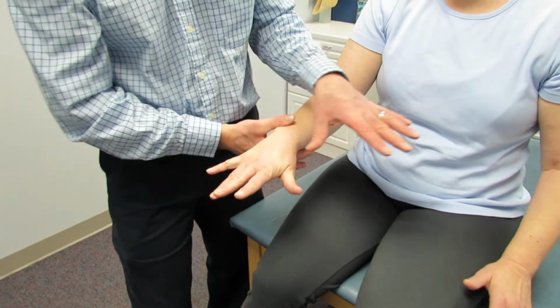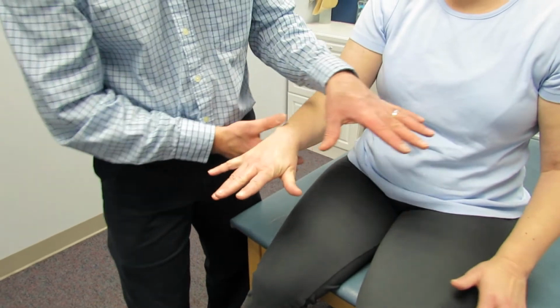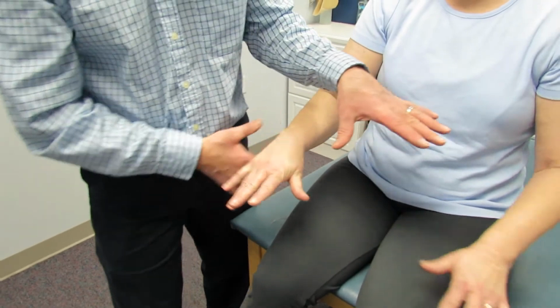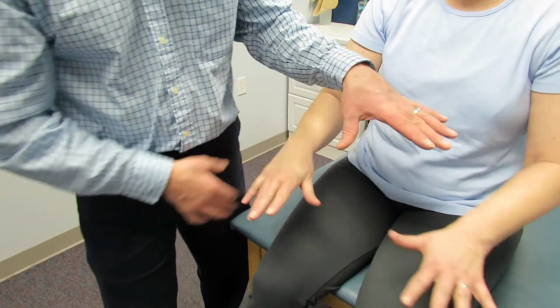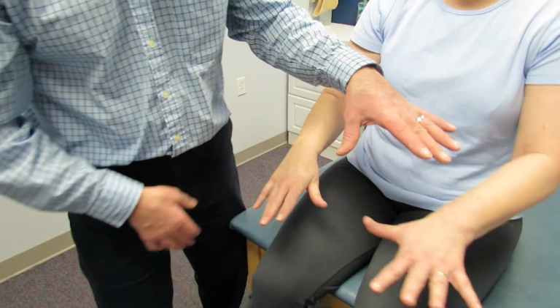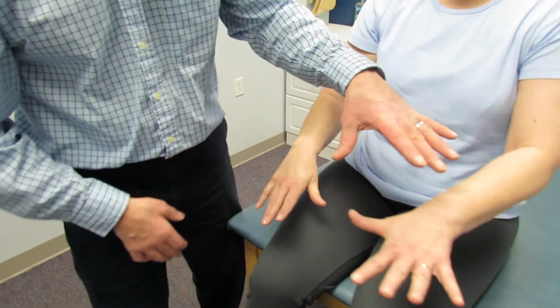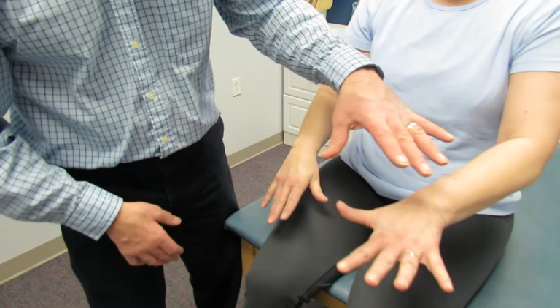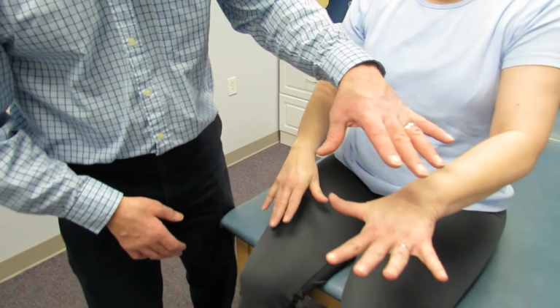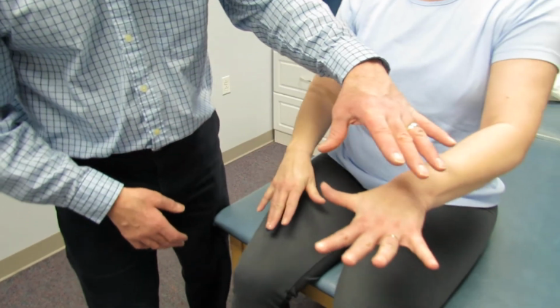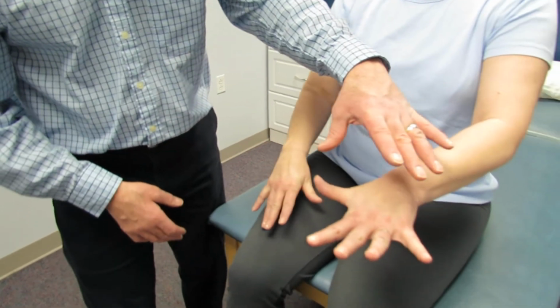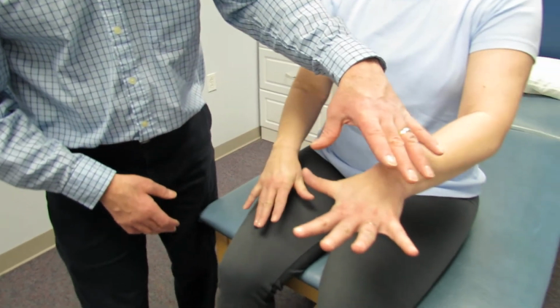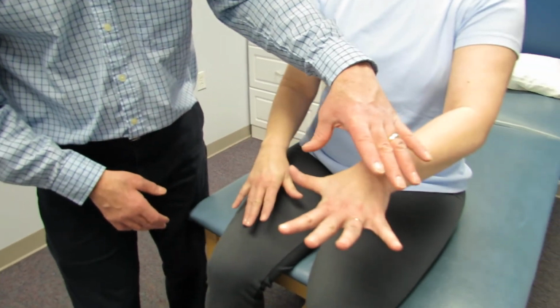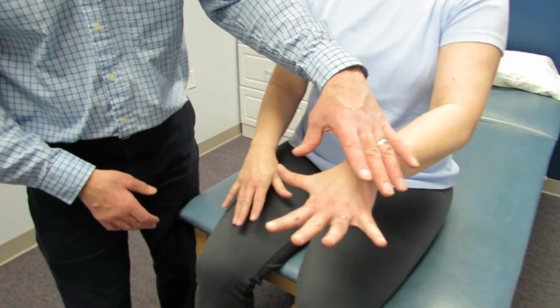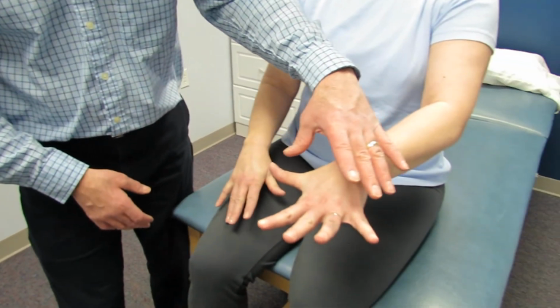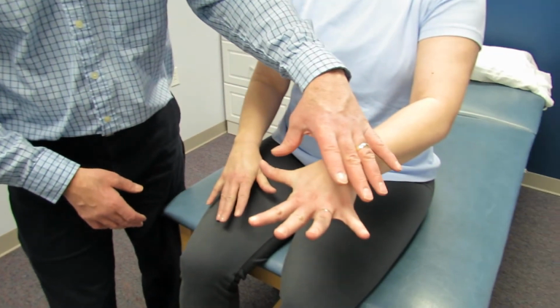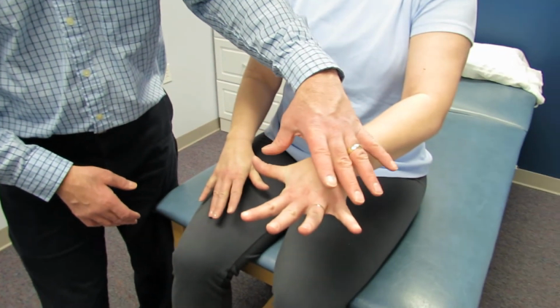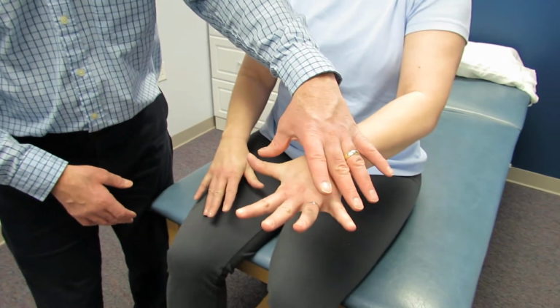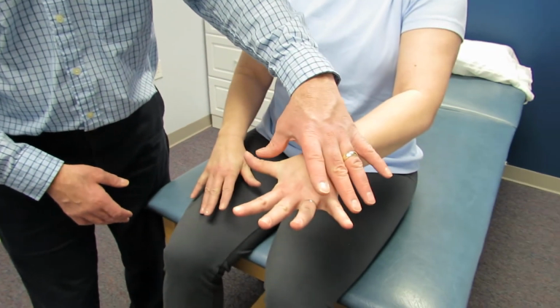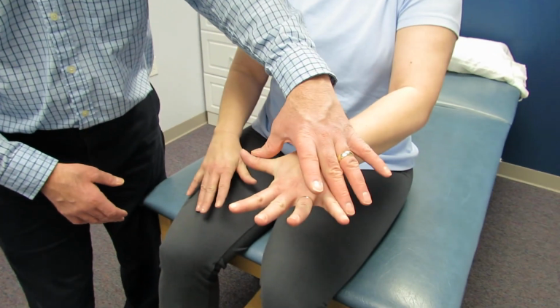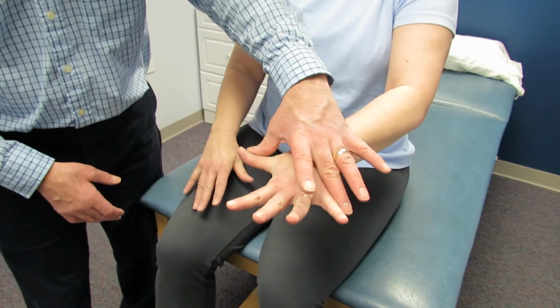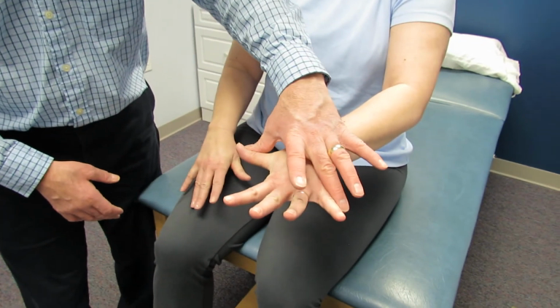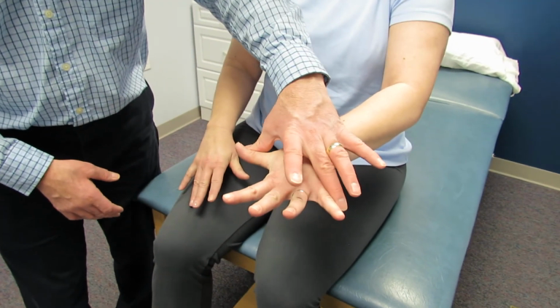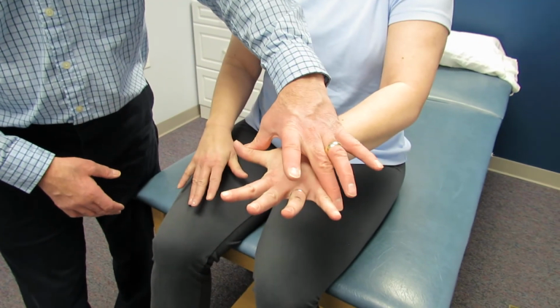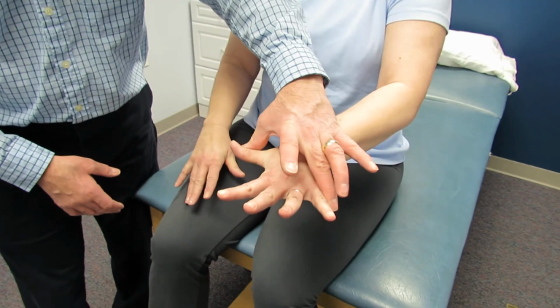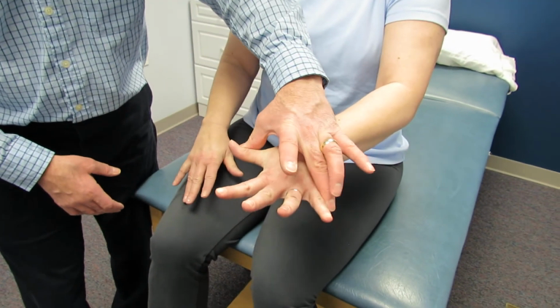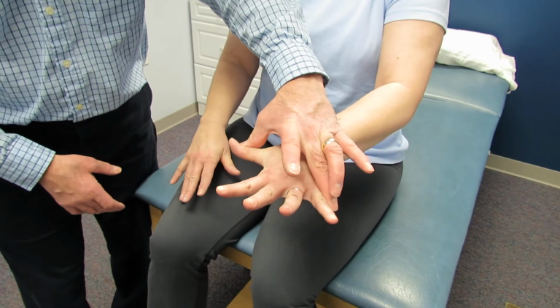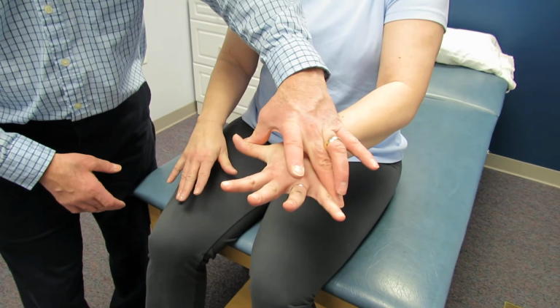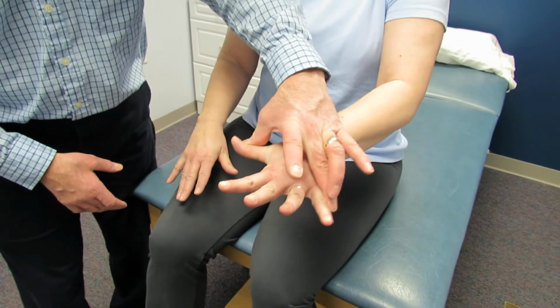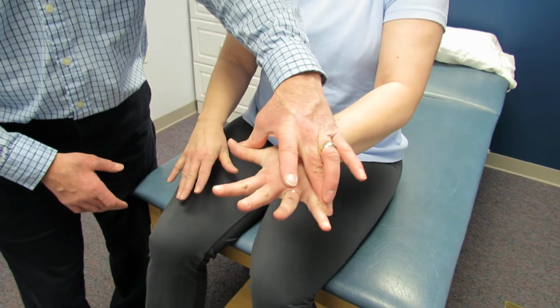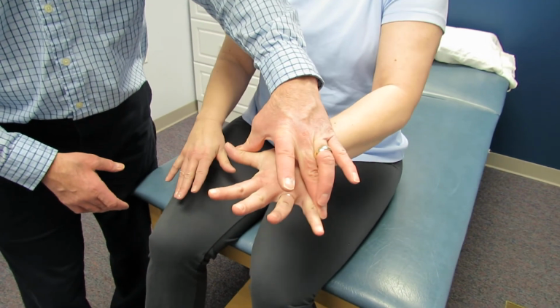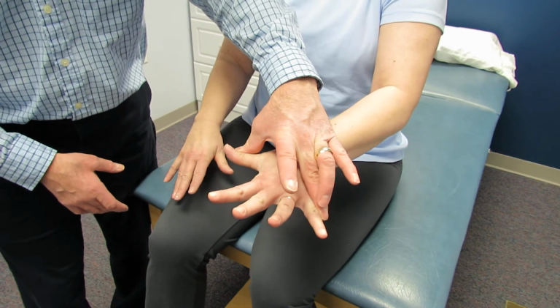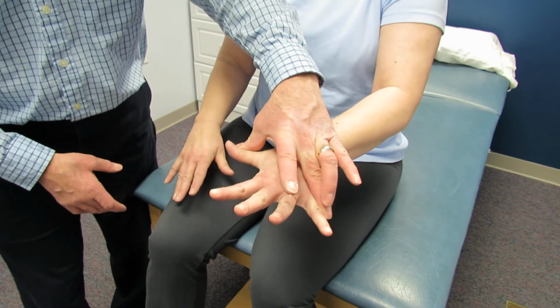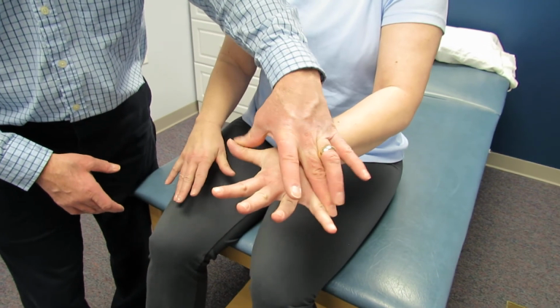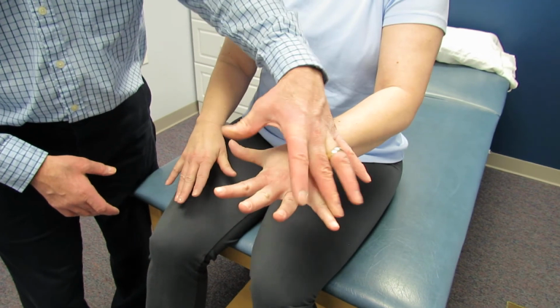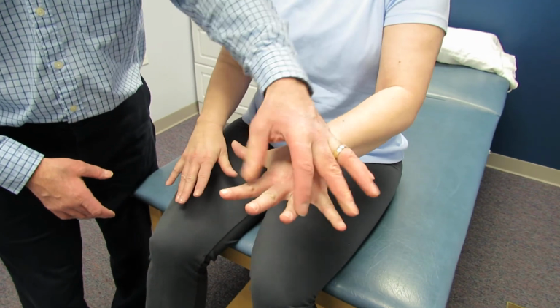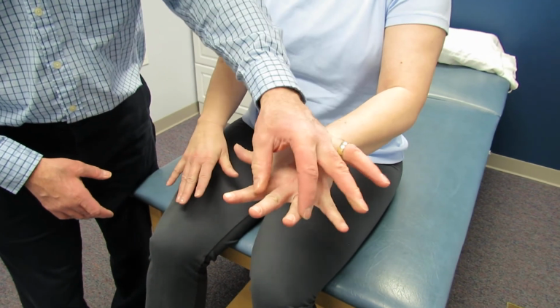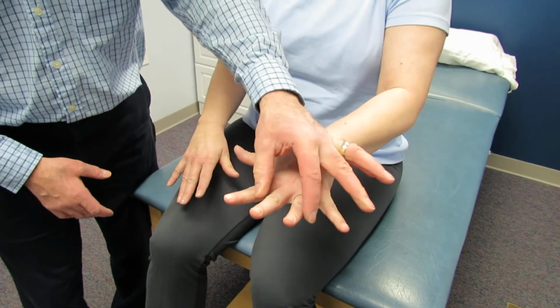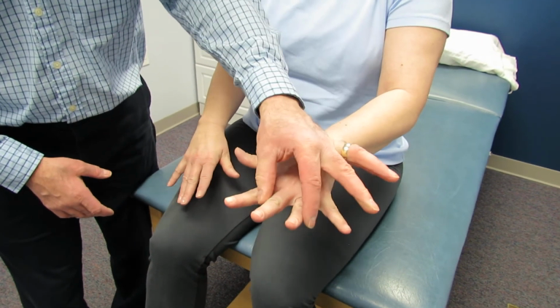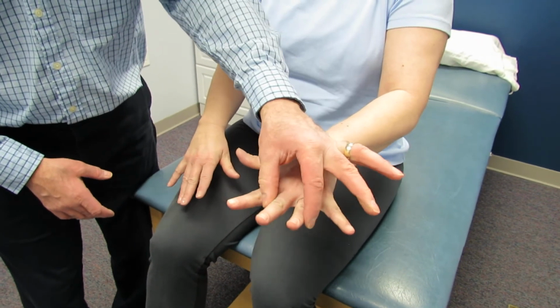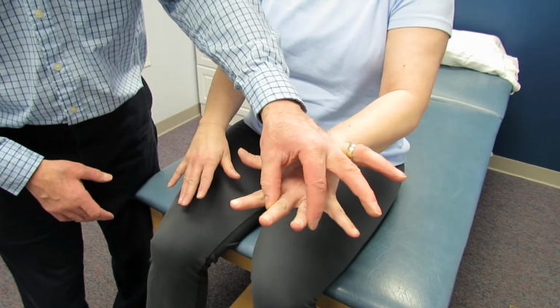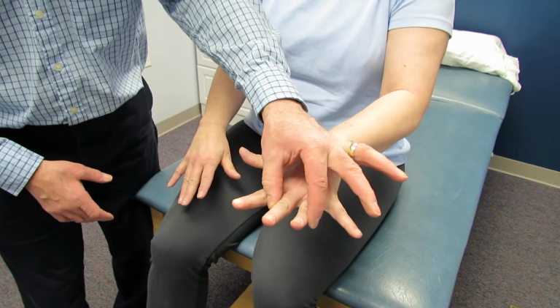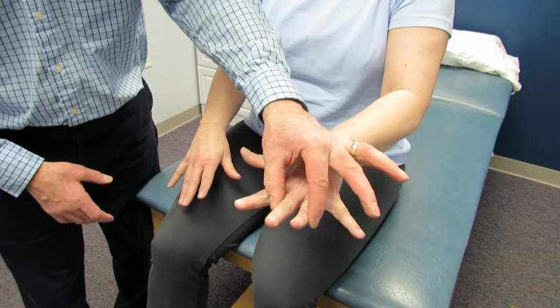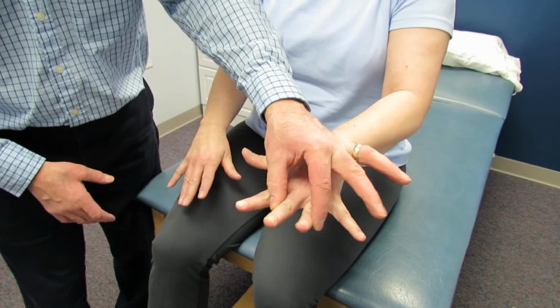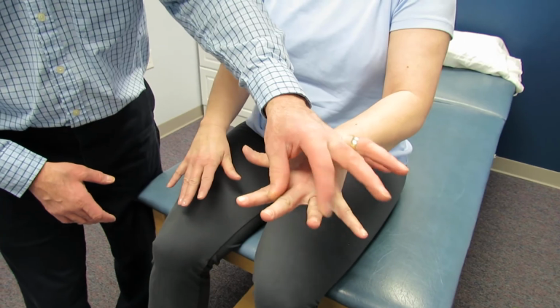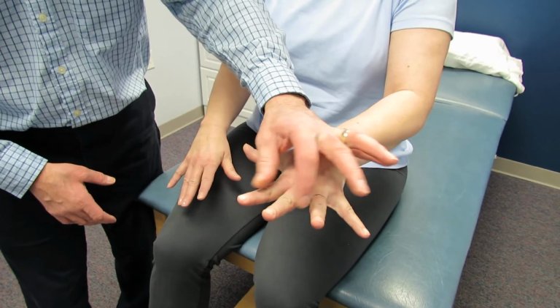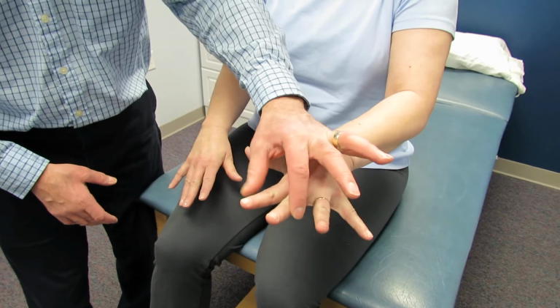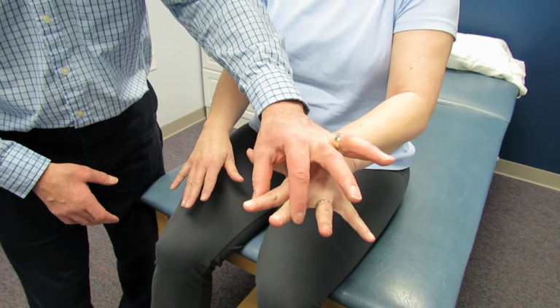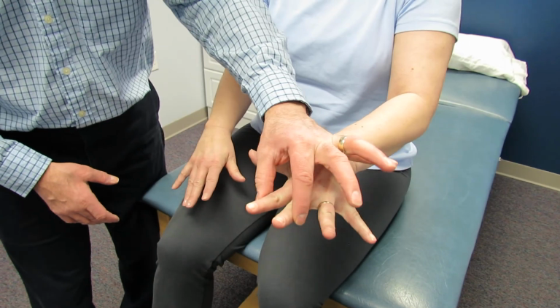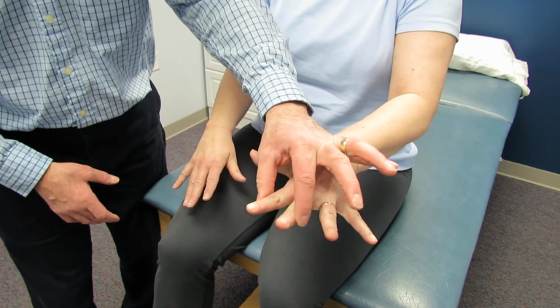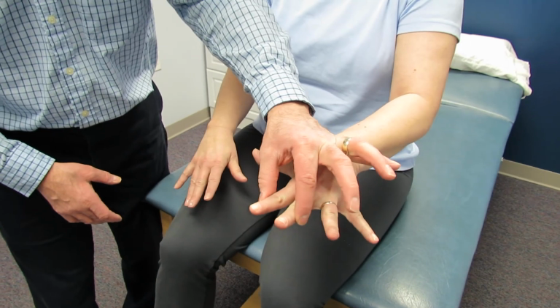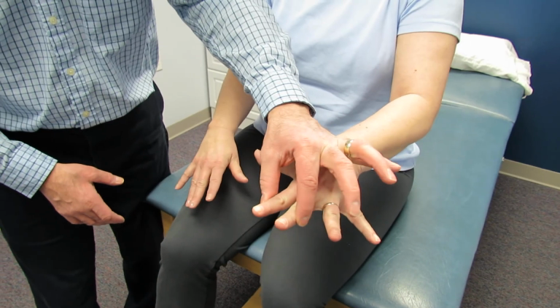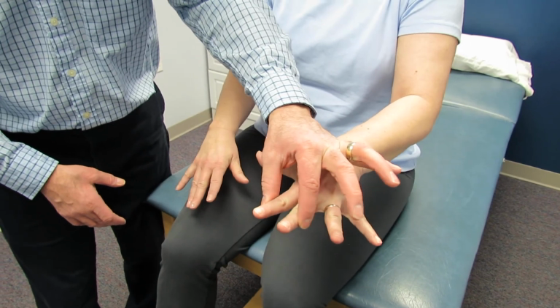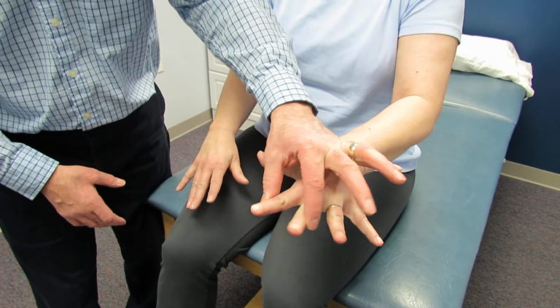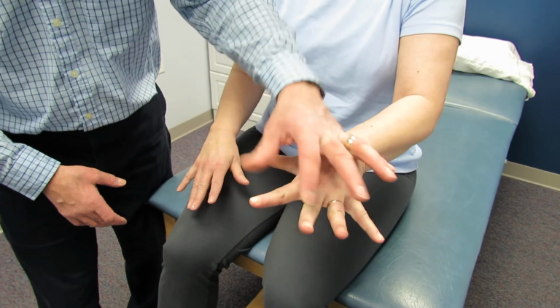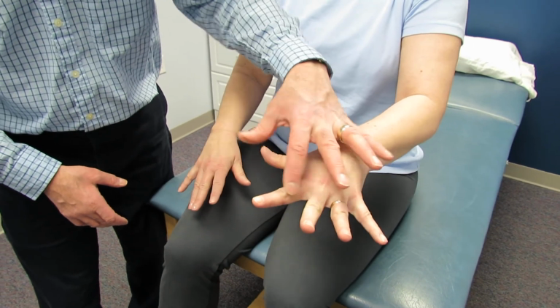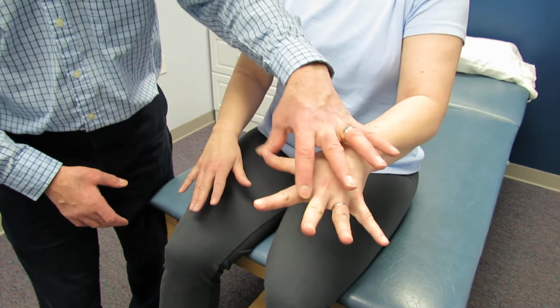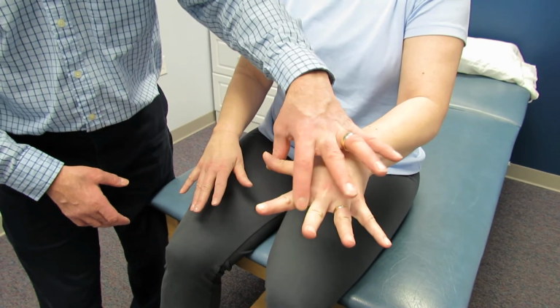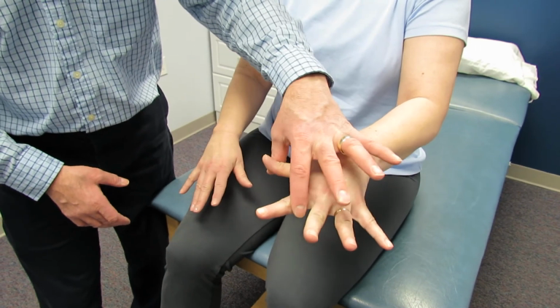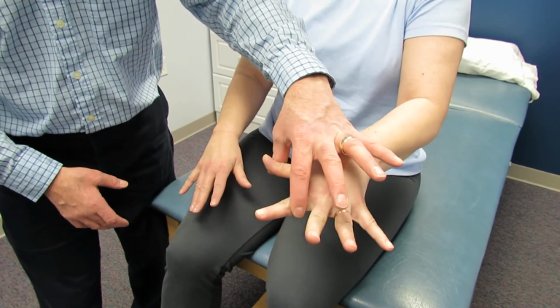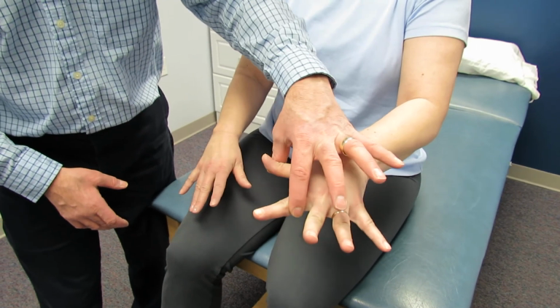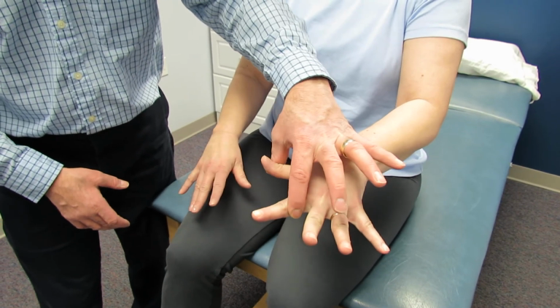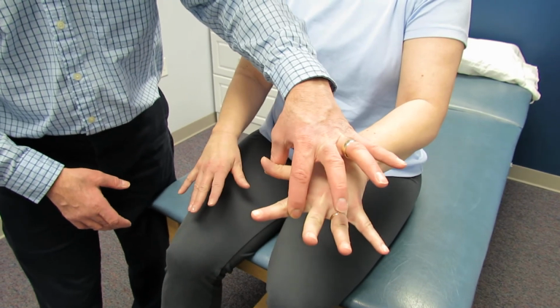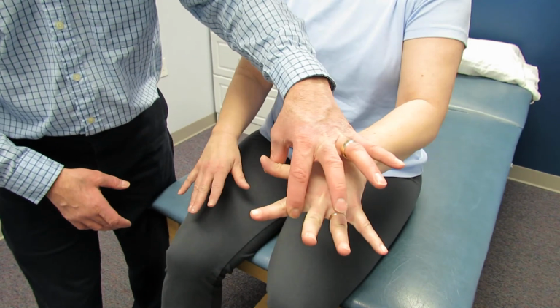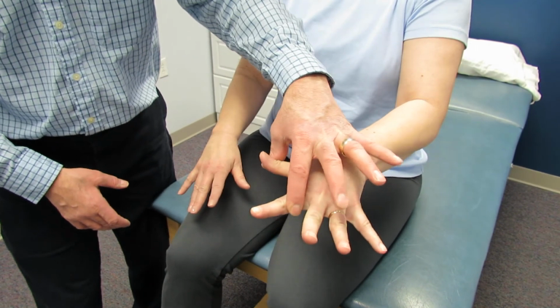Now let's do the same thing on the other side. You are going to see how strong she is here — very strong, very strong. Everything looks great on that side.